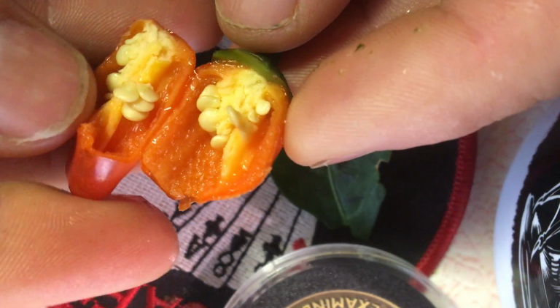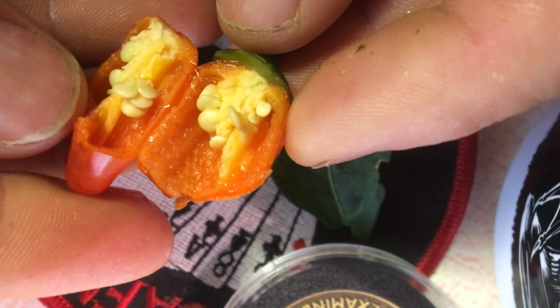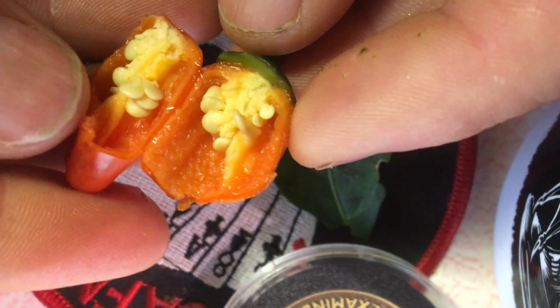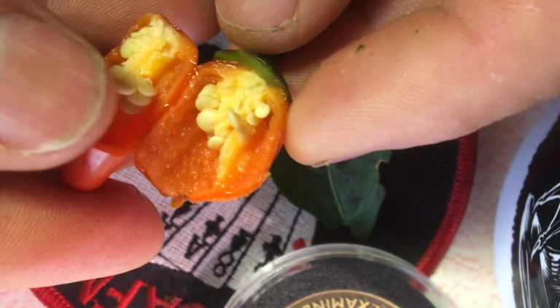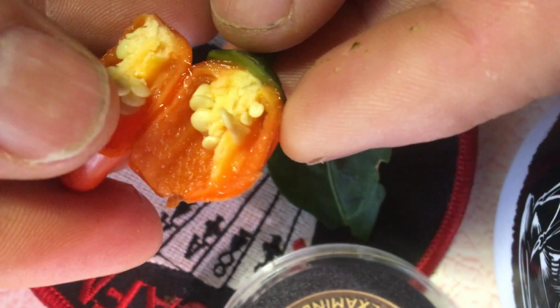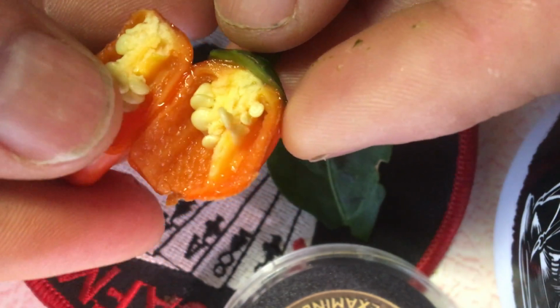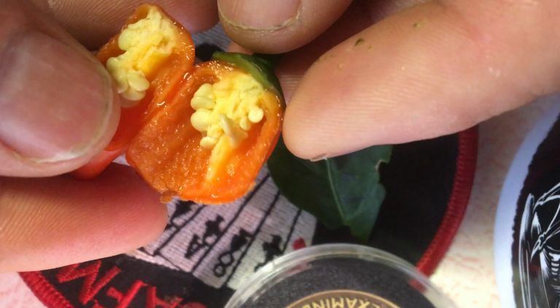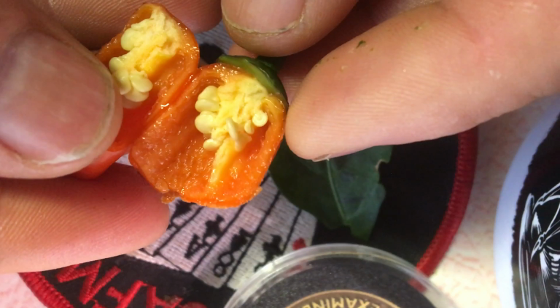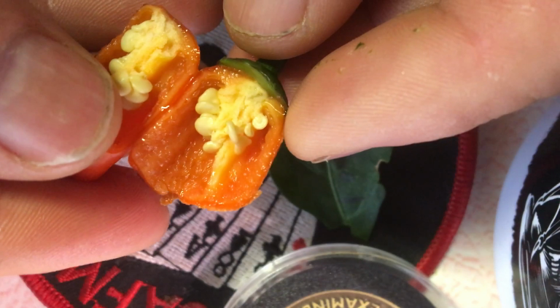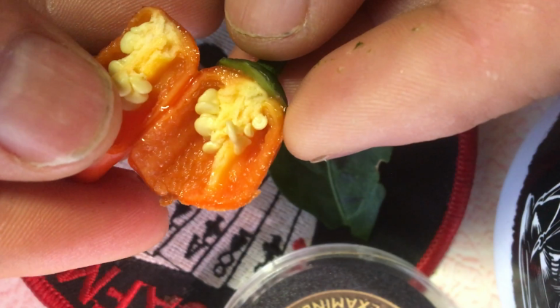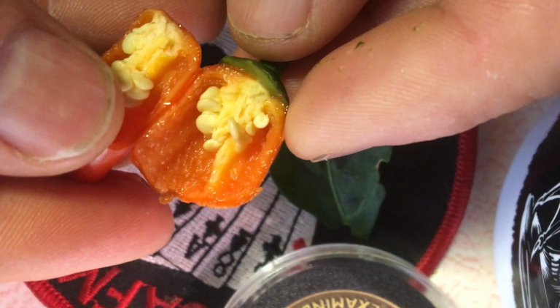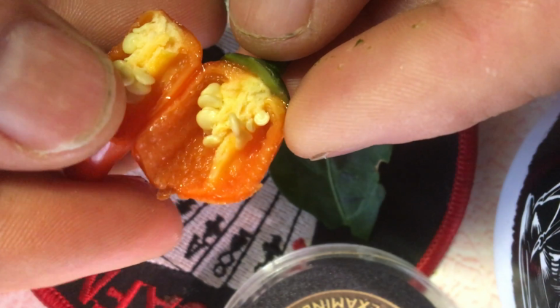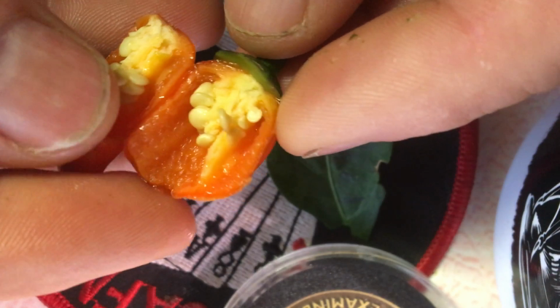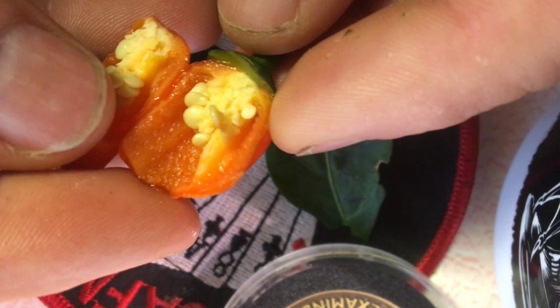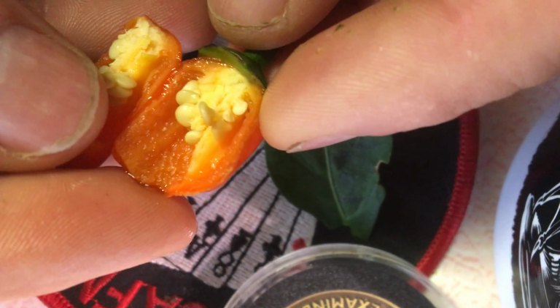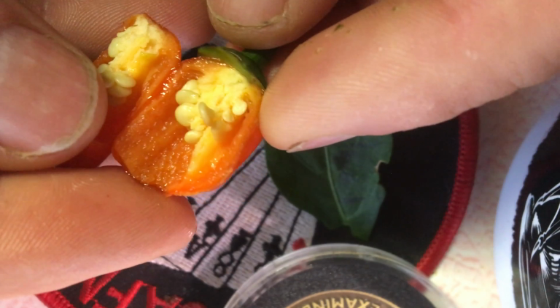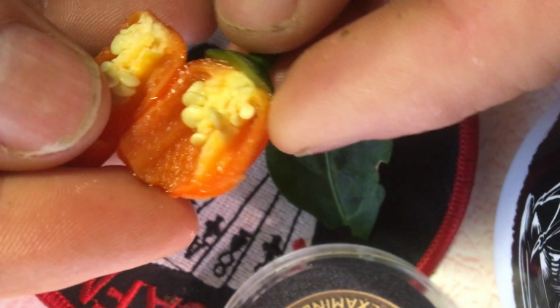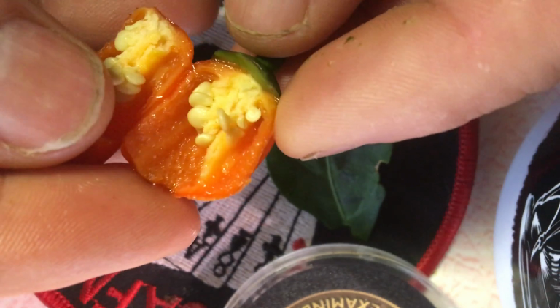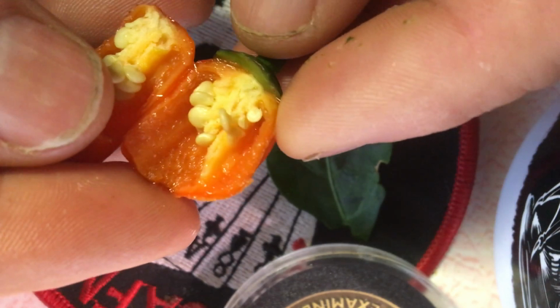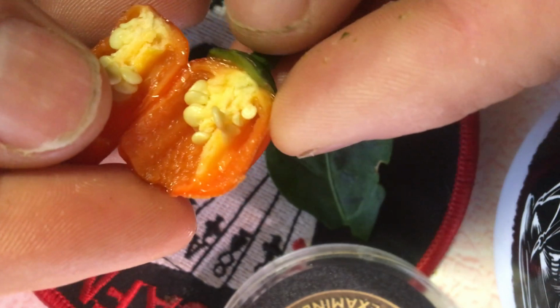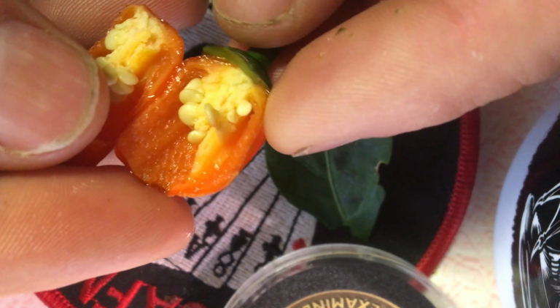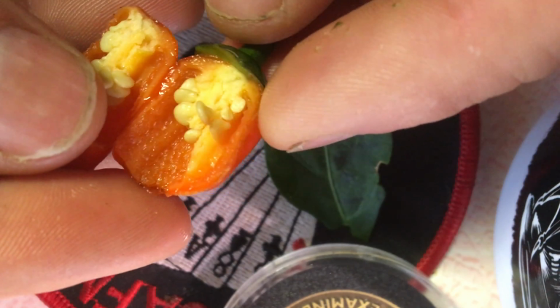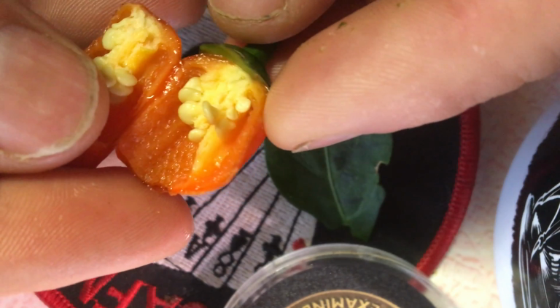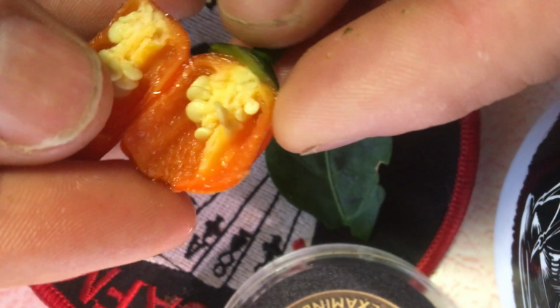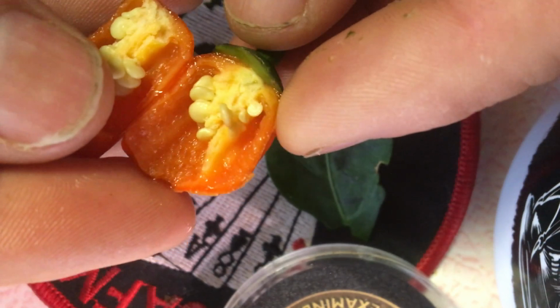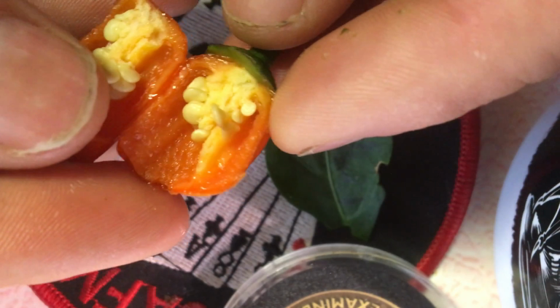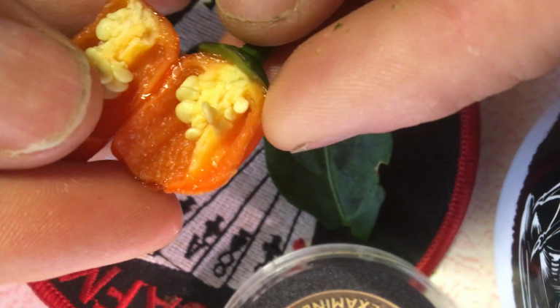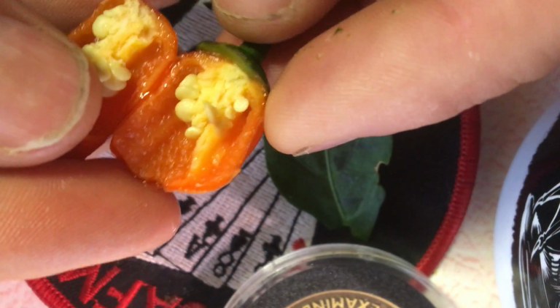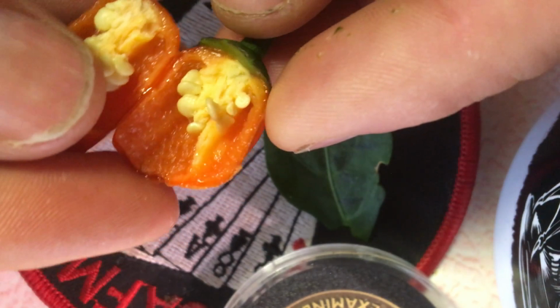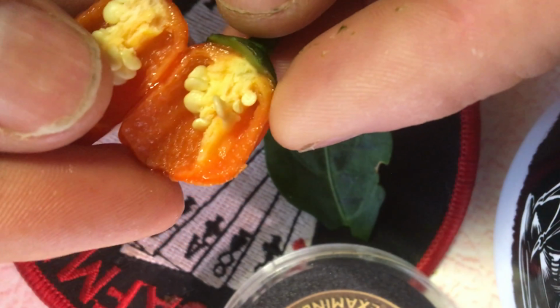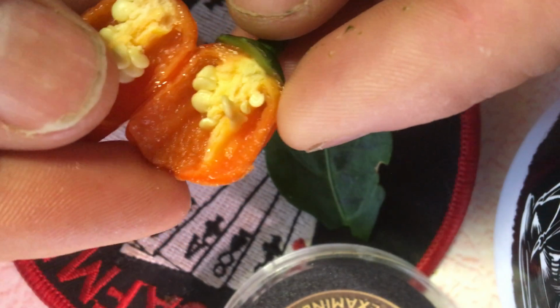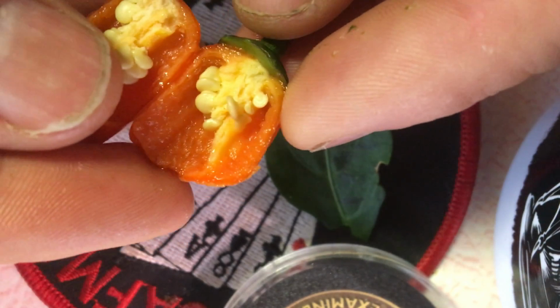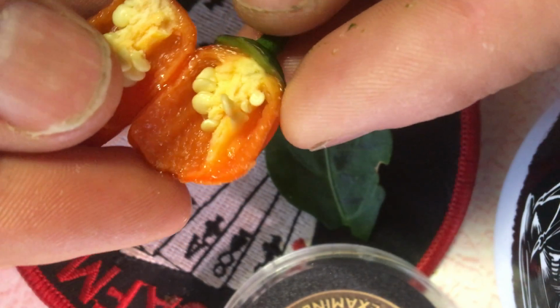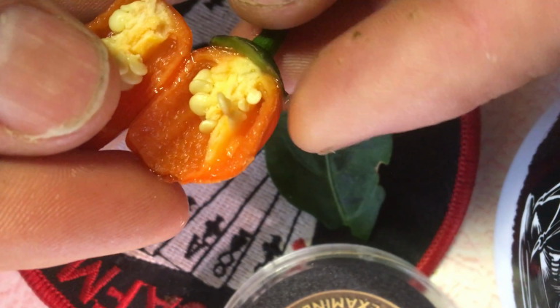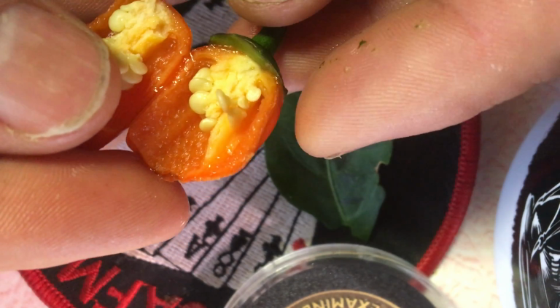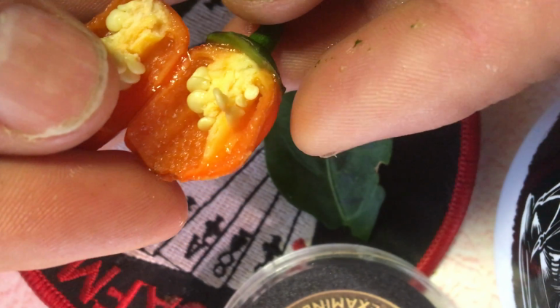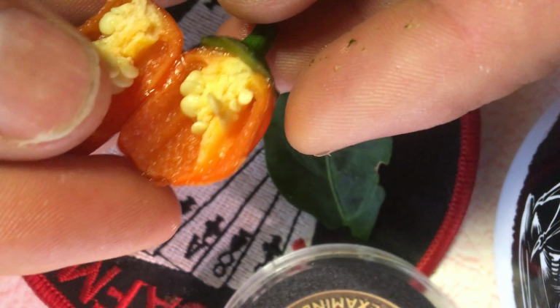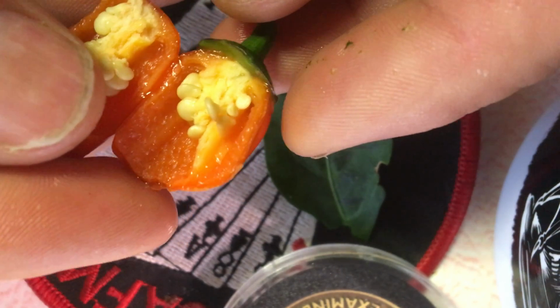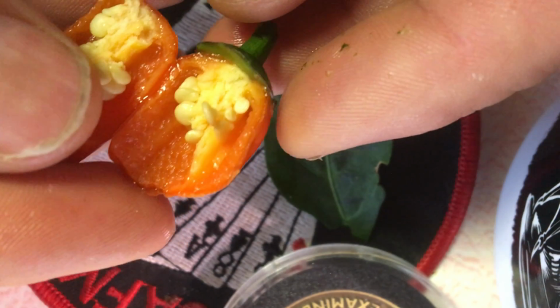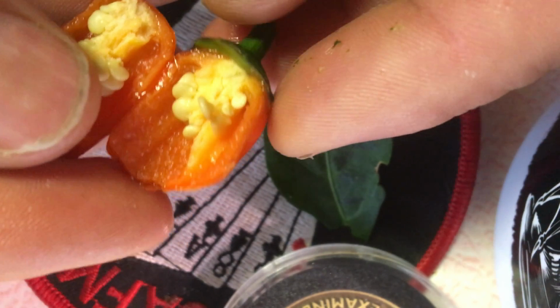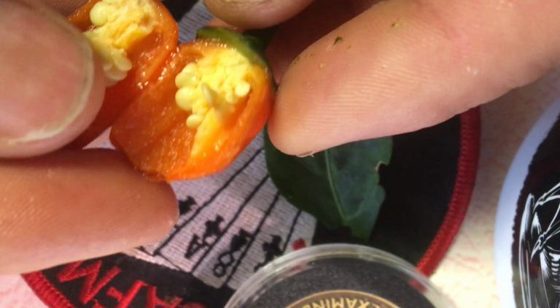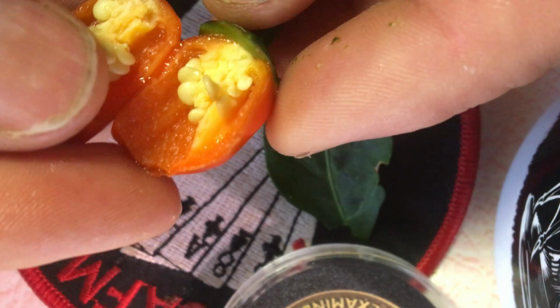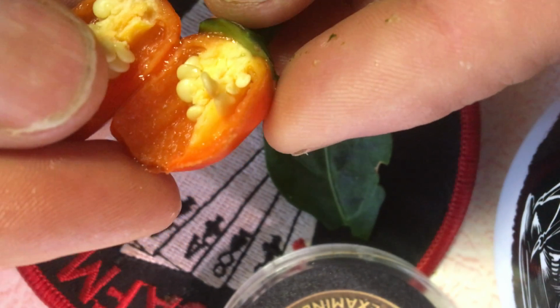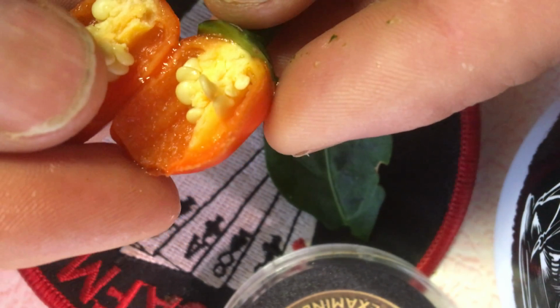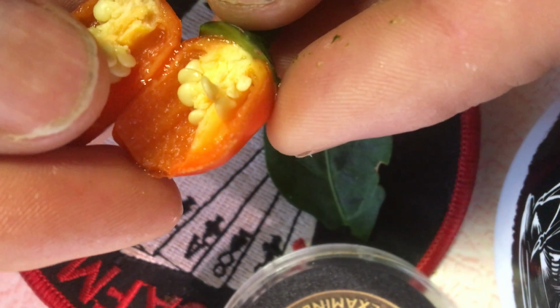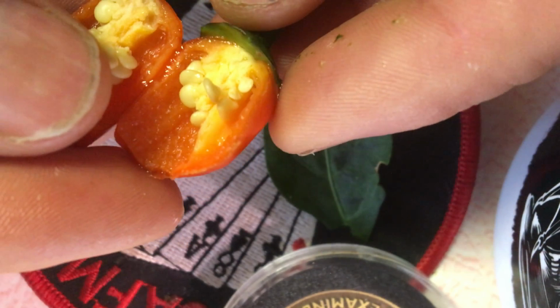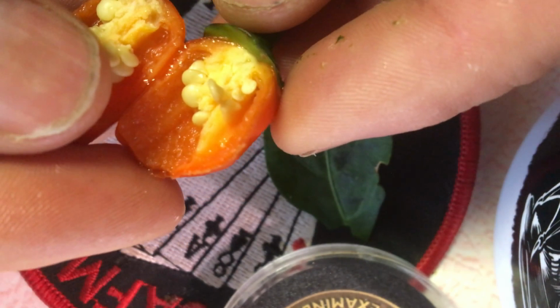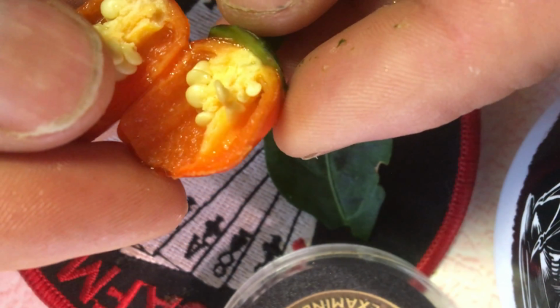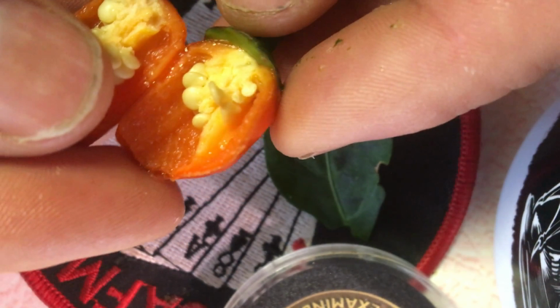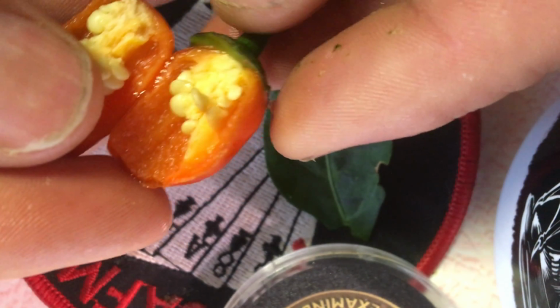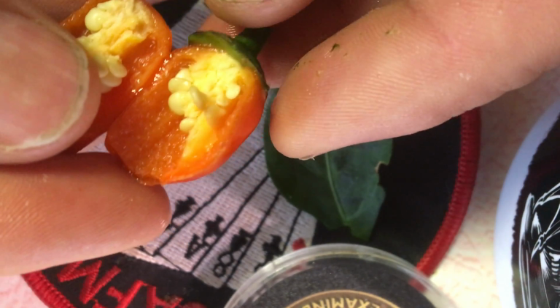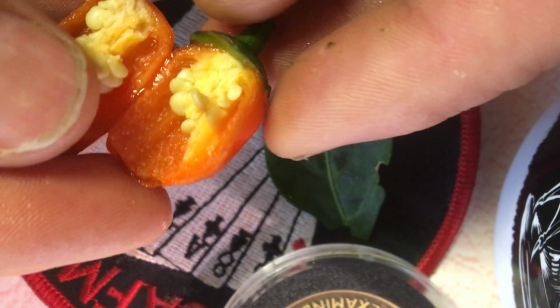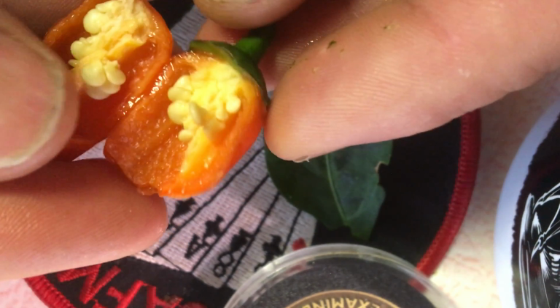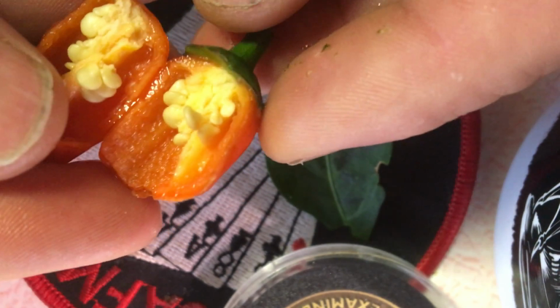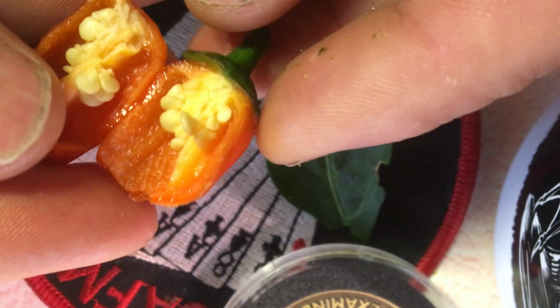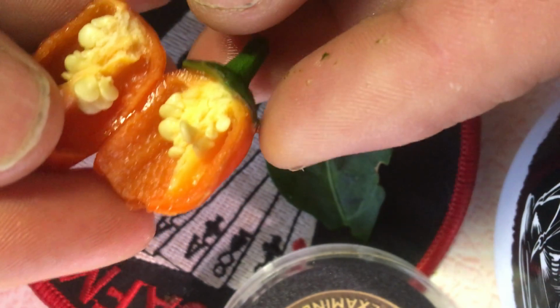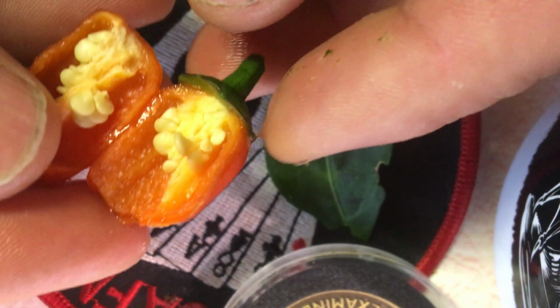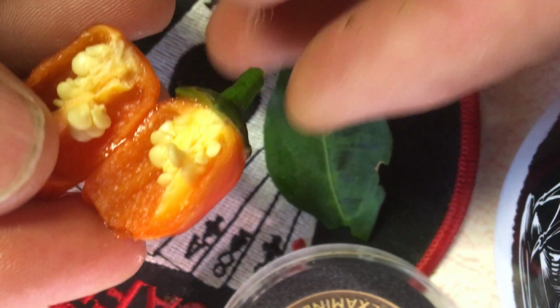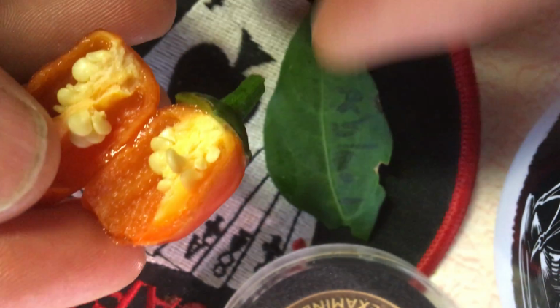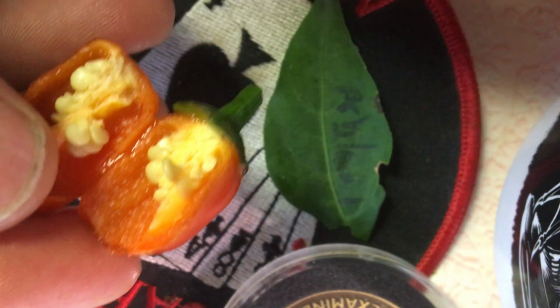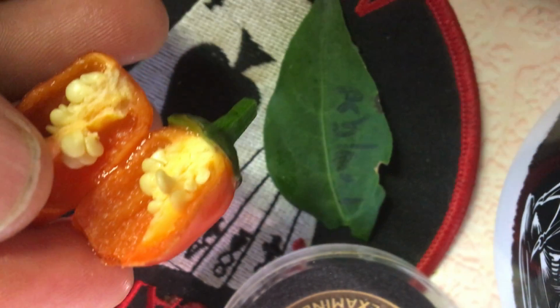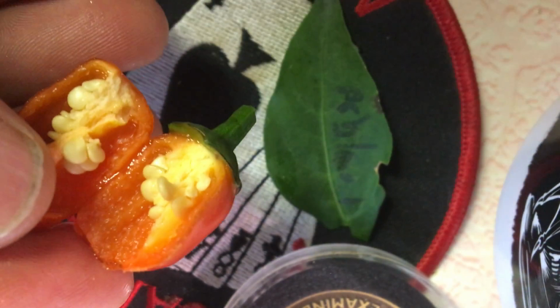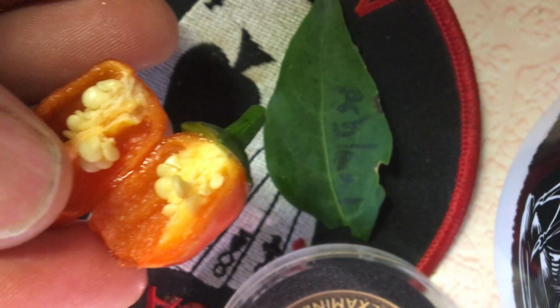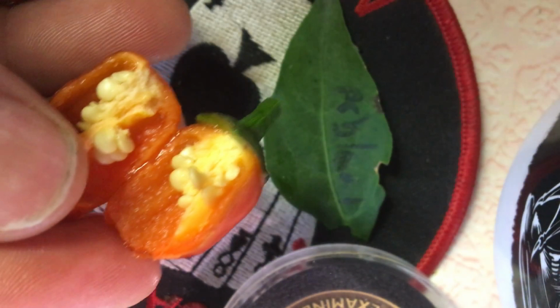Go ahead and pull those out — each one of these will have a 50% chance of carrying that variegated gene as well.